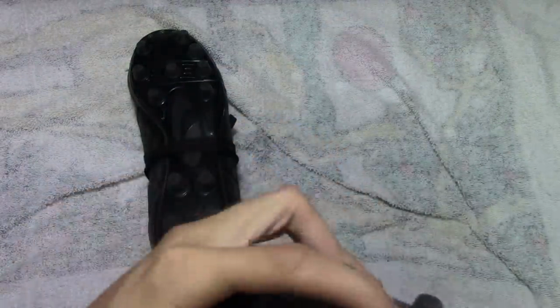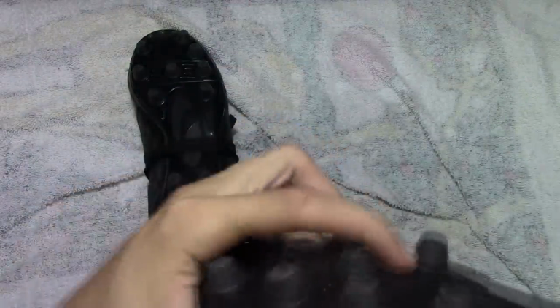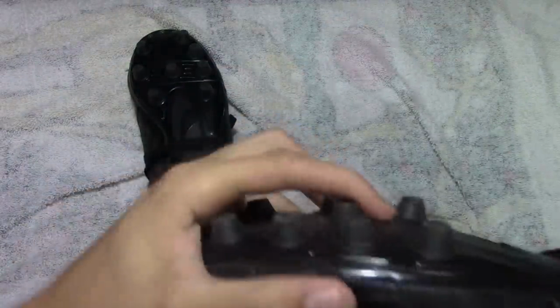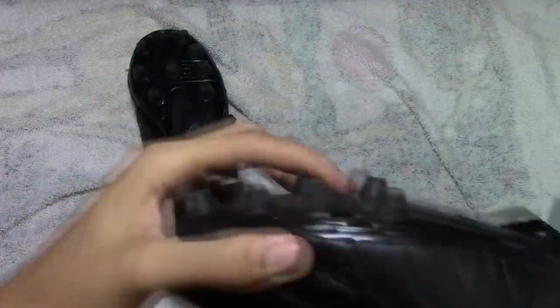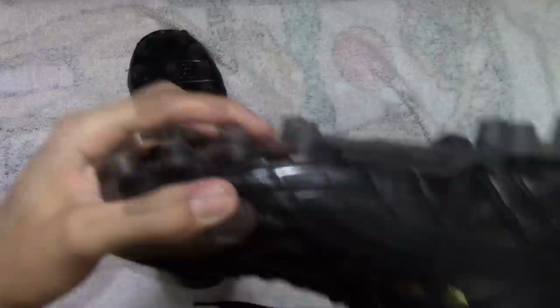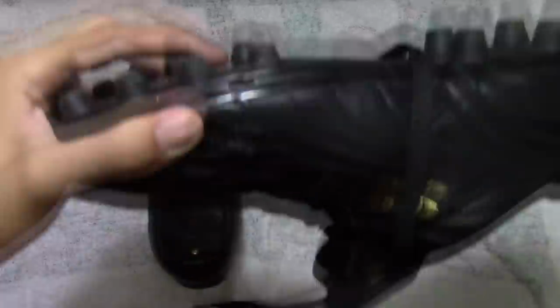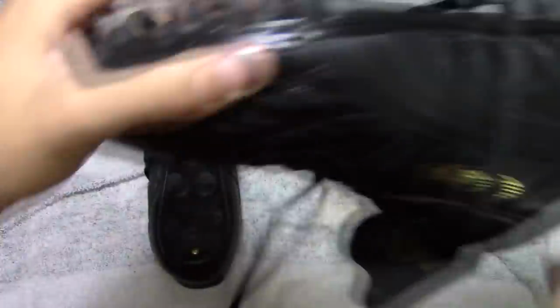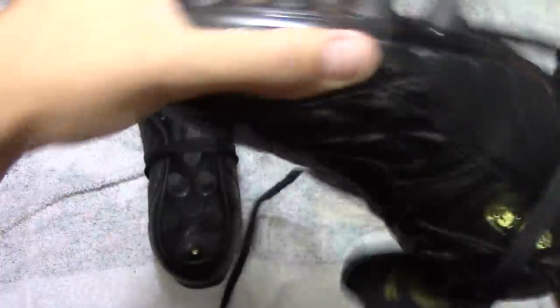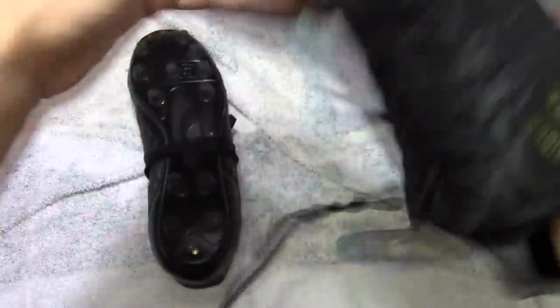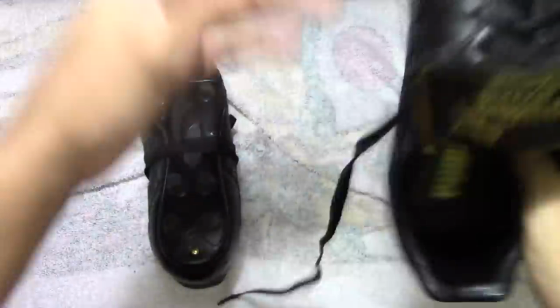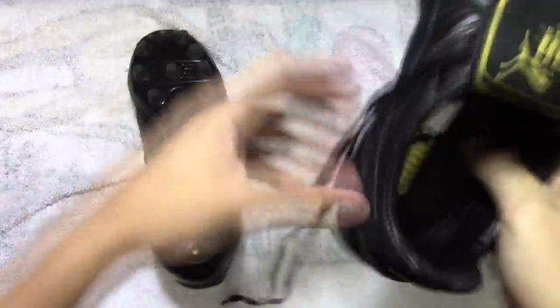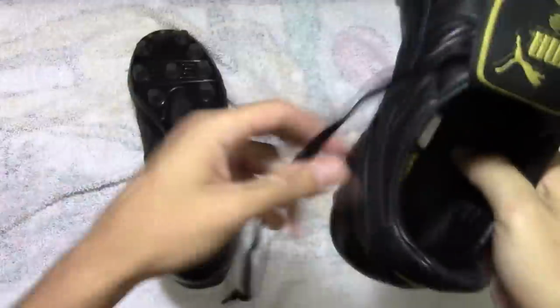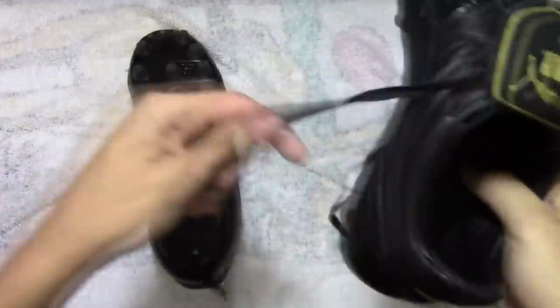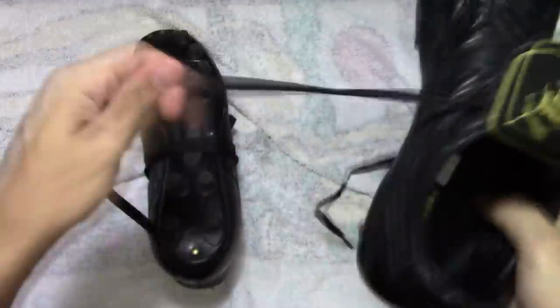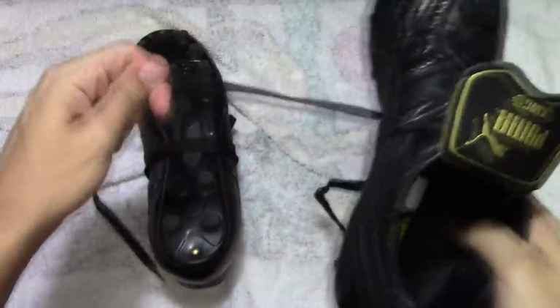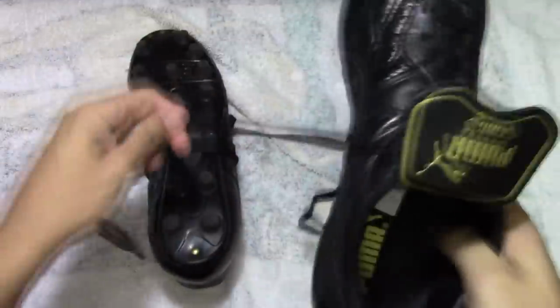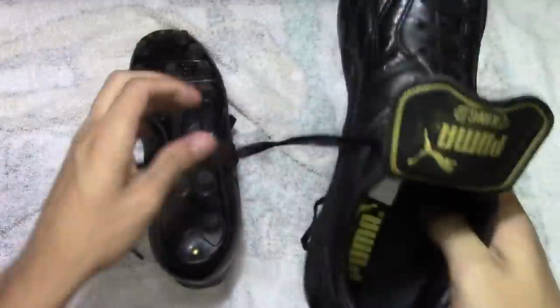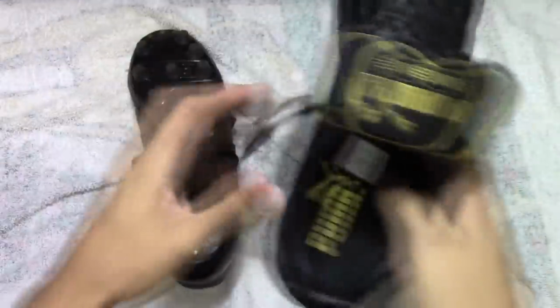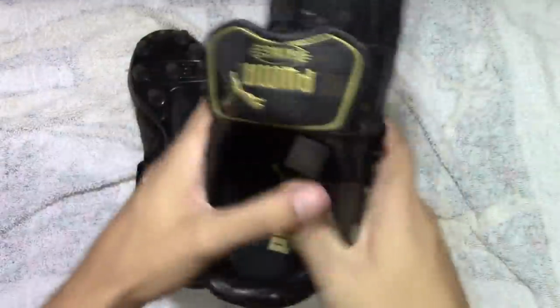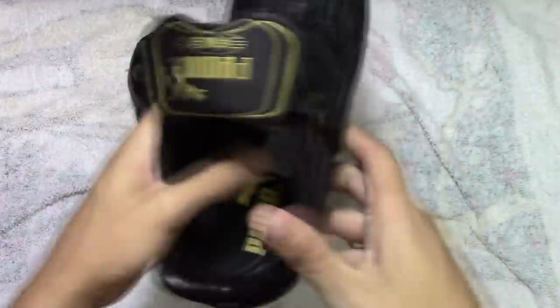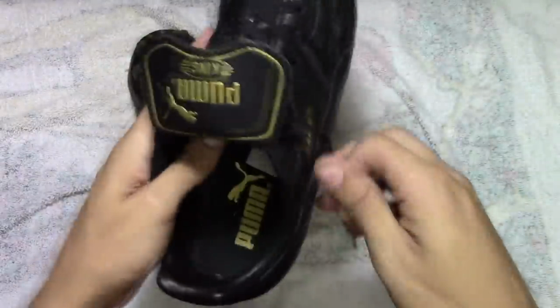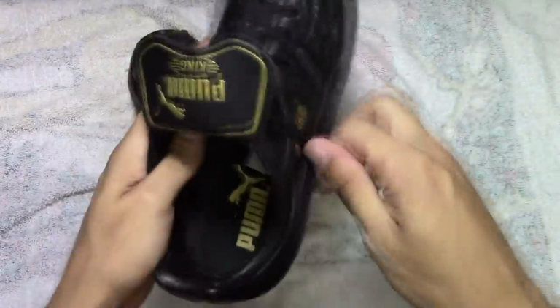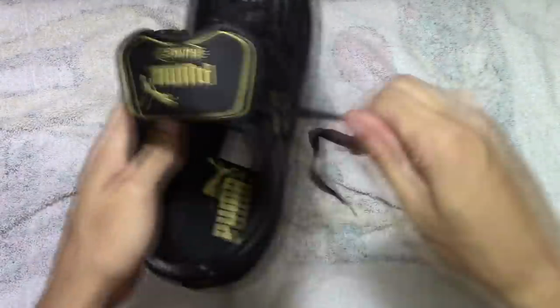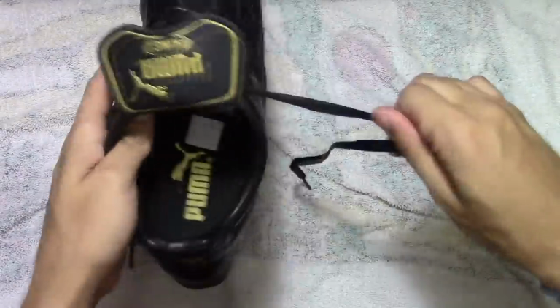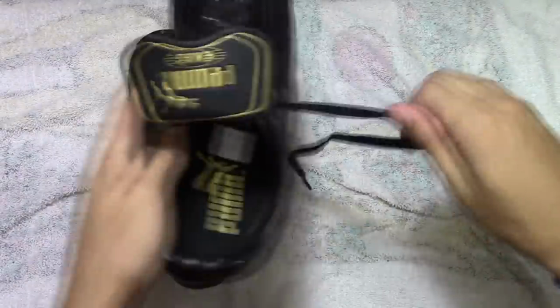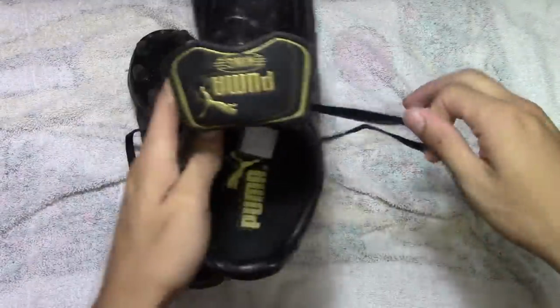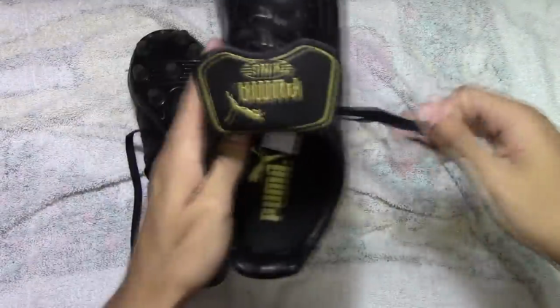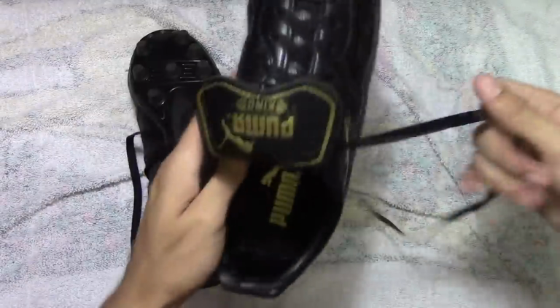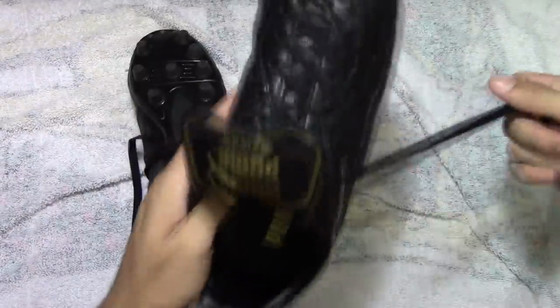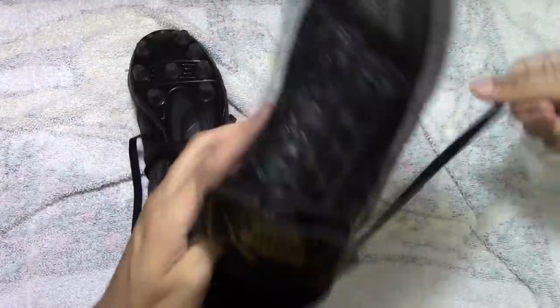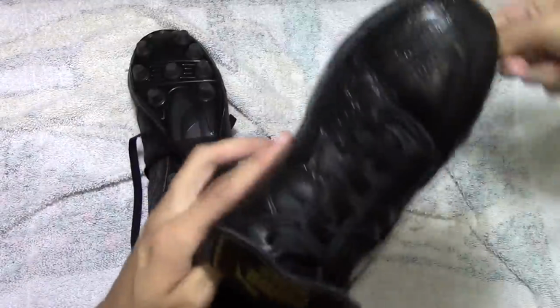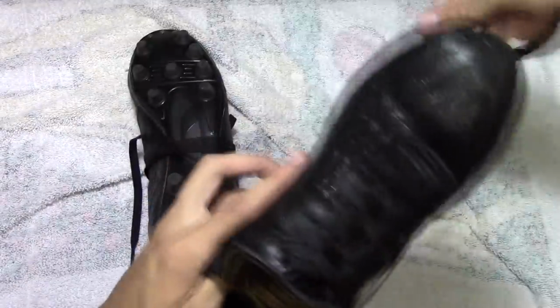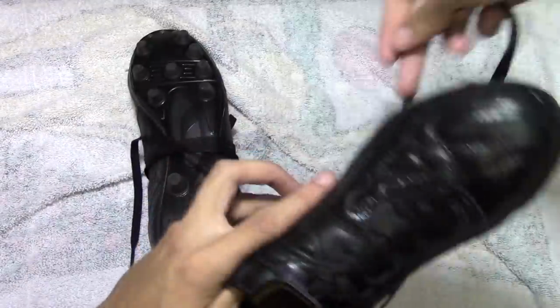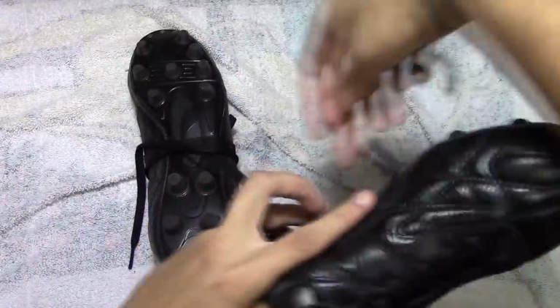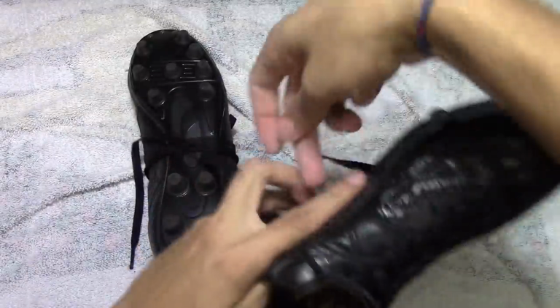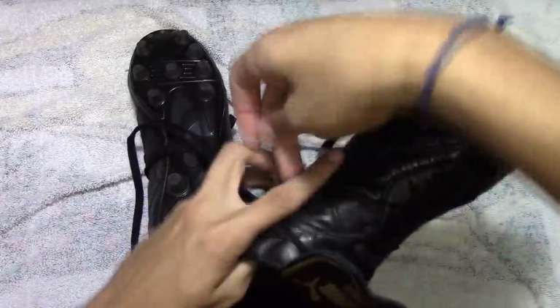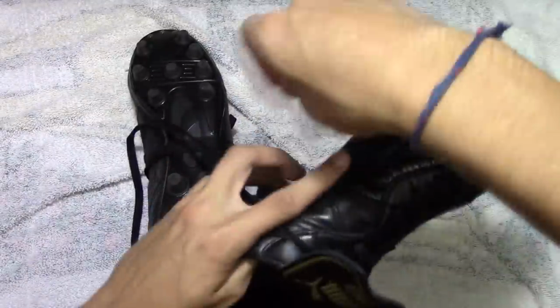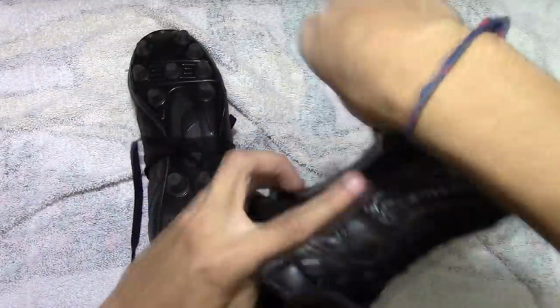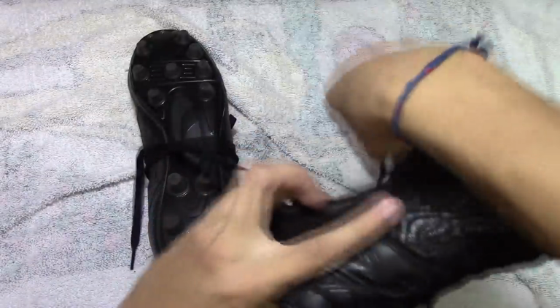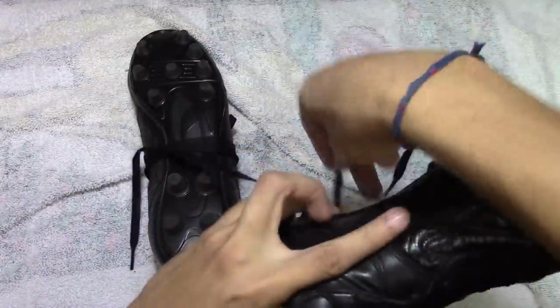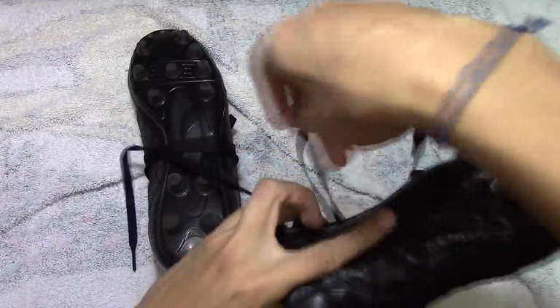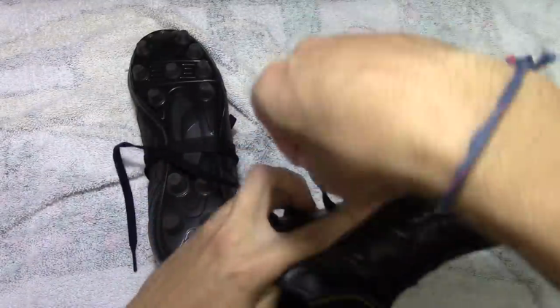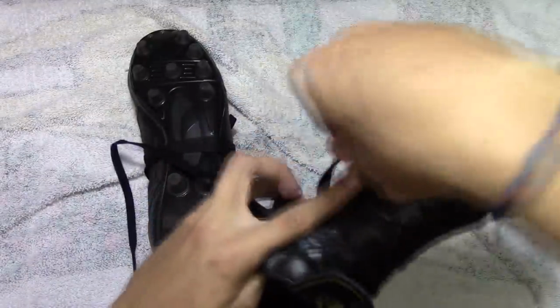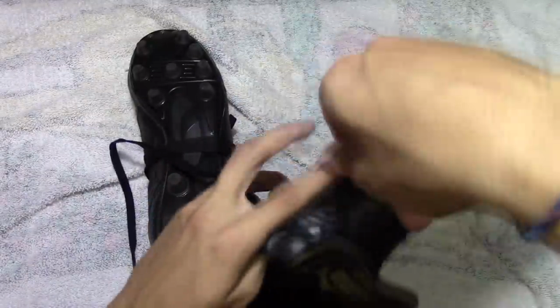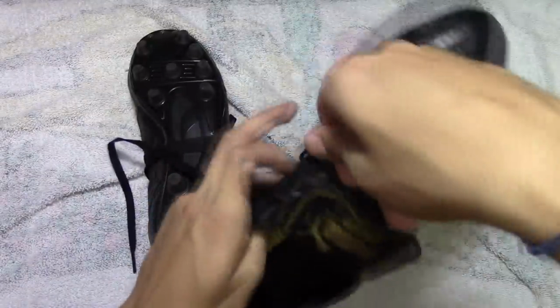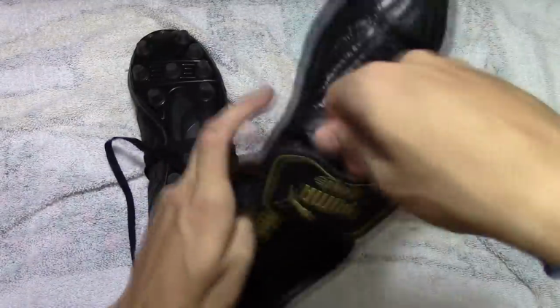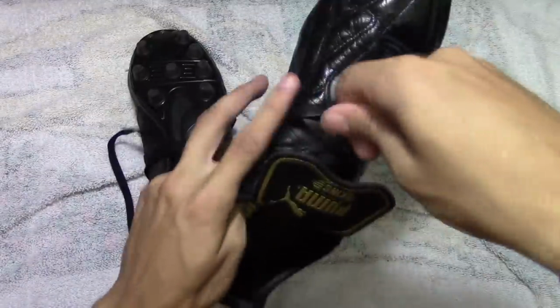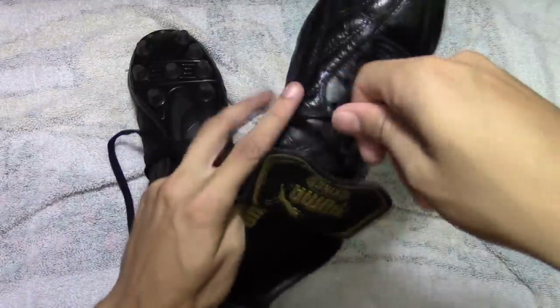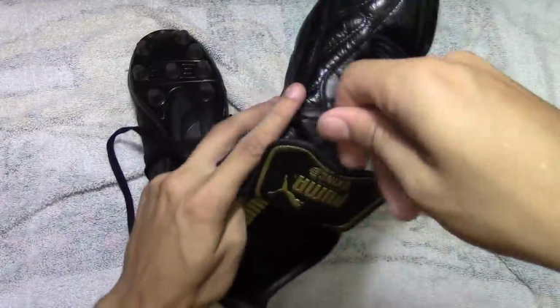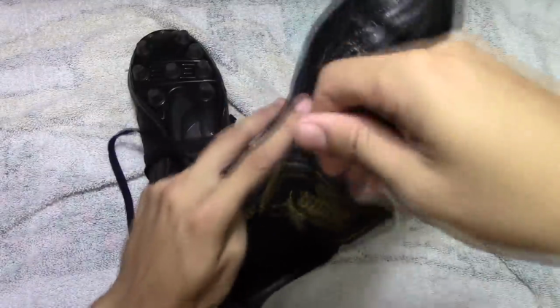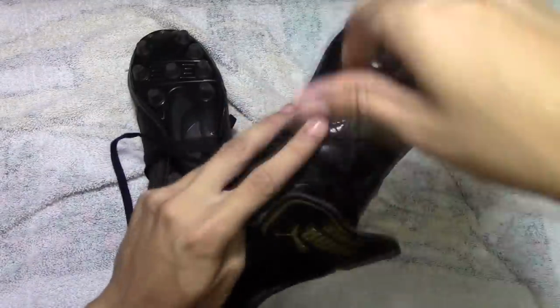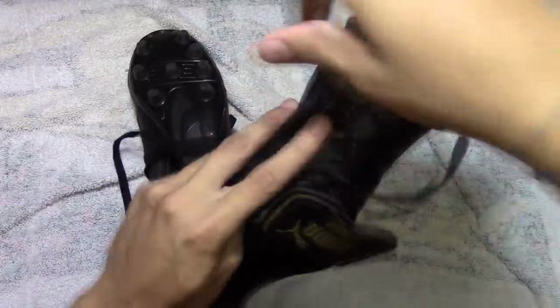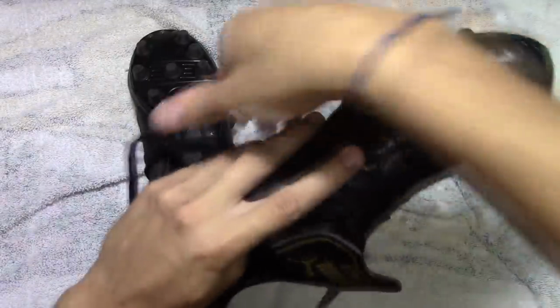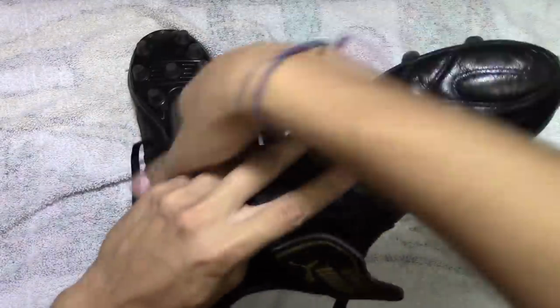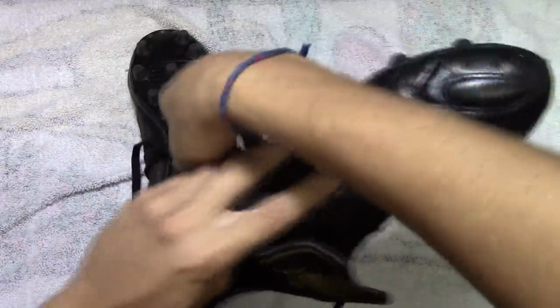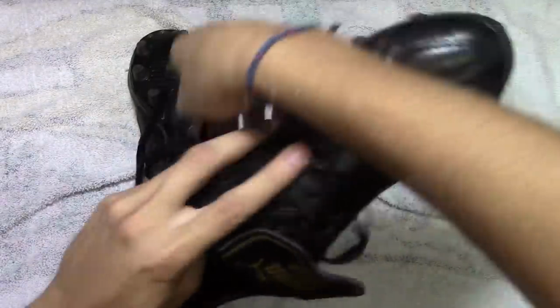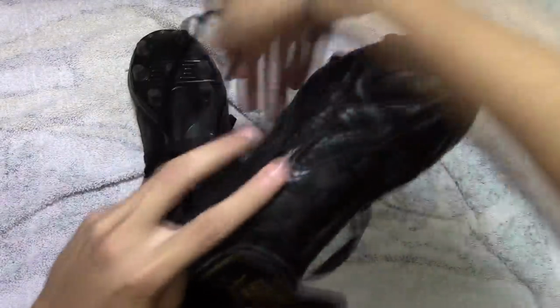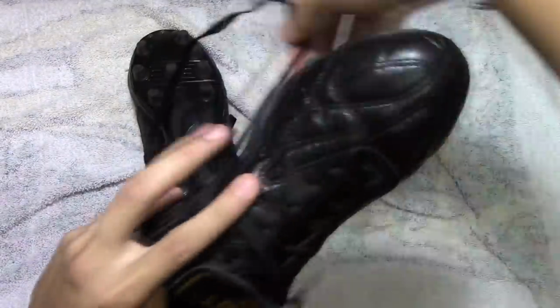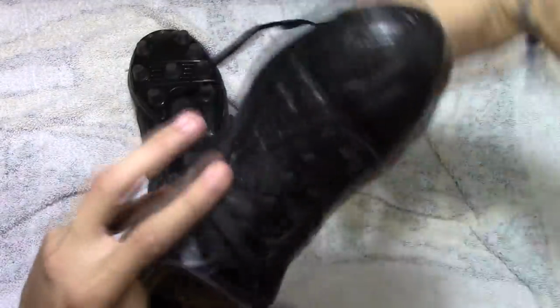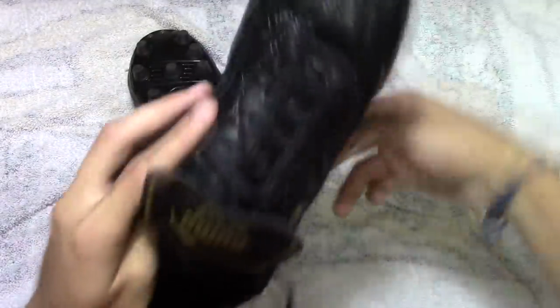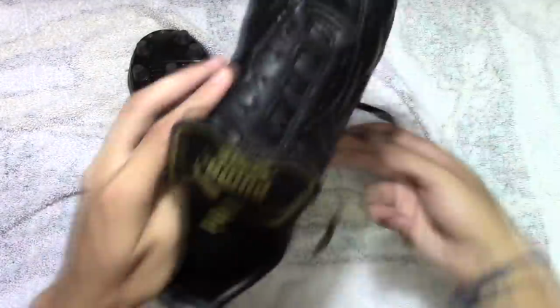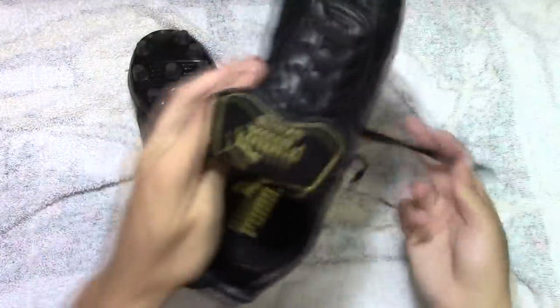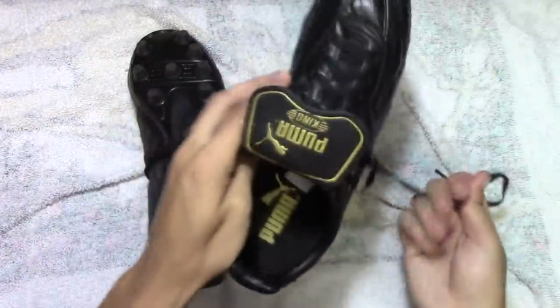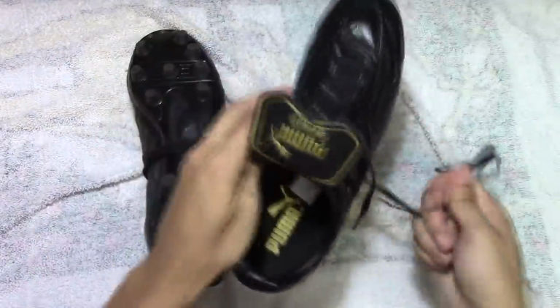Hey Keepers, thank you for watching my how-to break in leather cleats video. If you liked it, please click like, and if you haven't already, please subscribe.